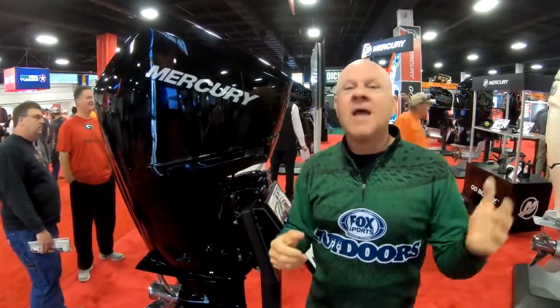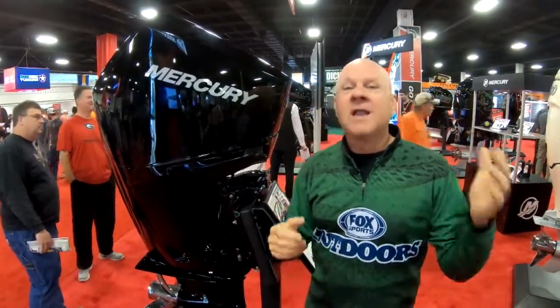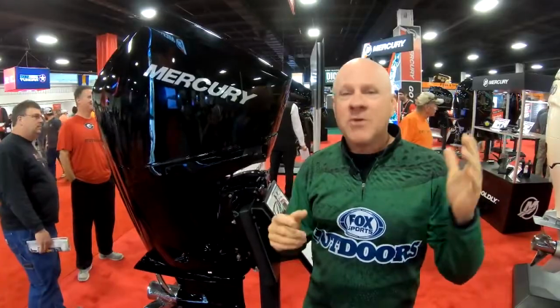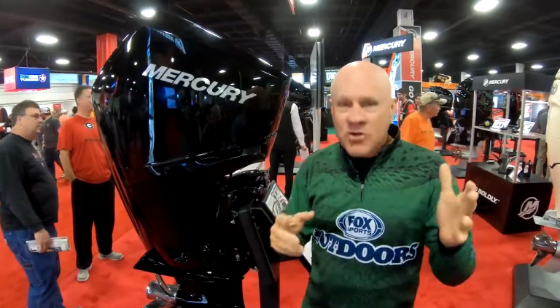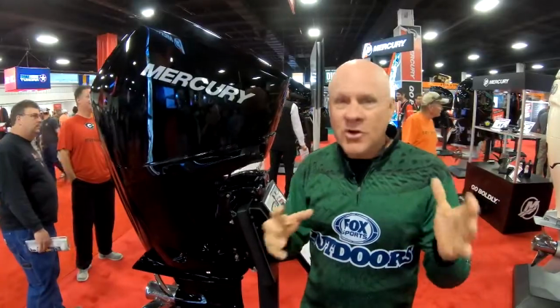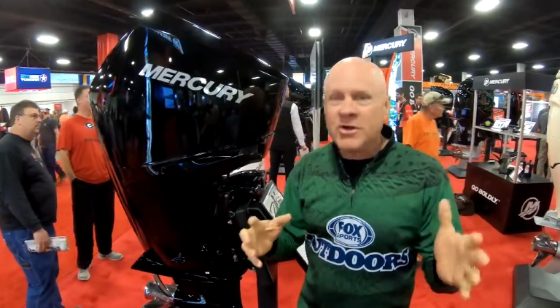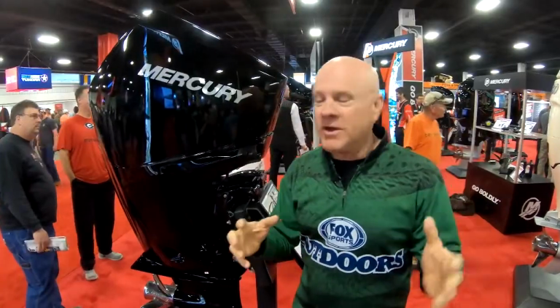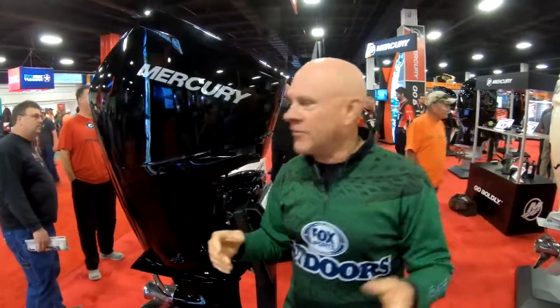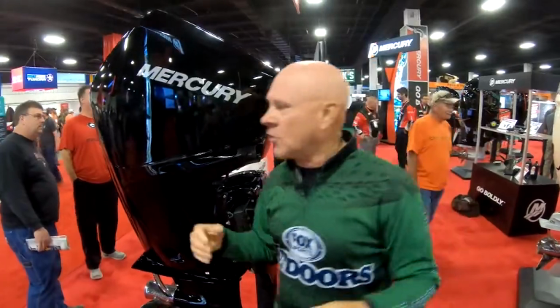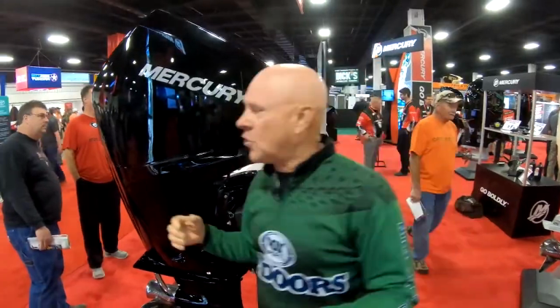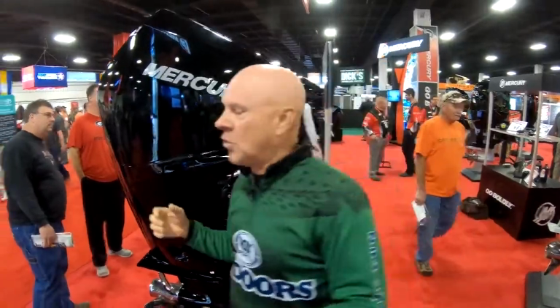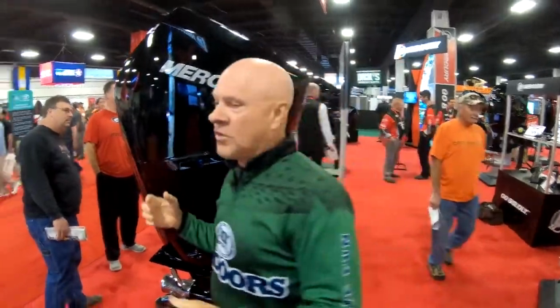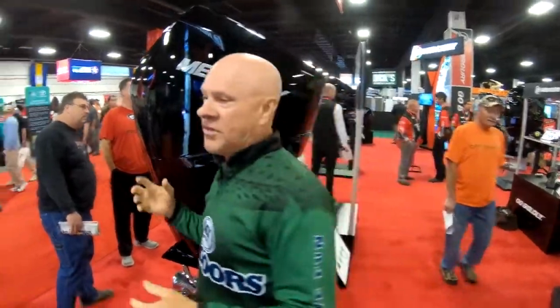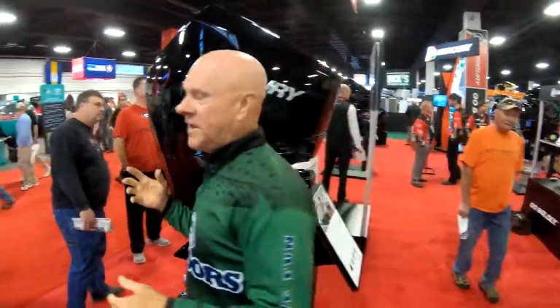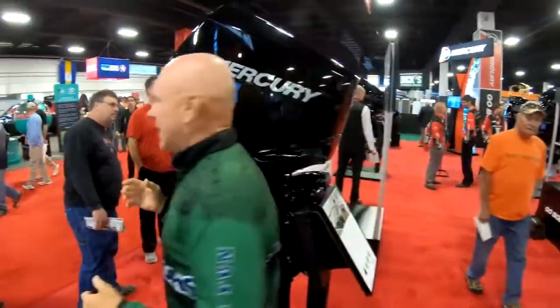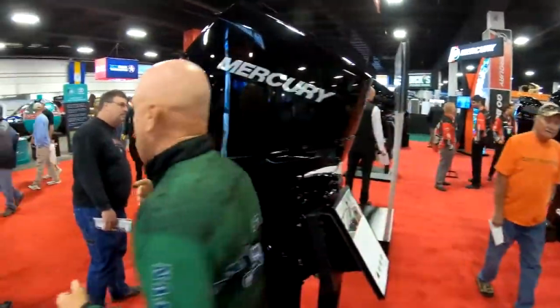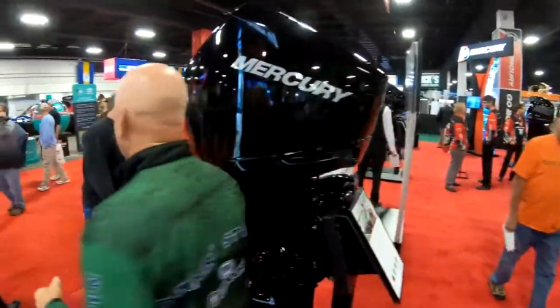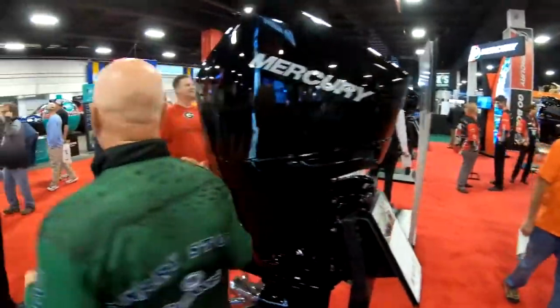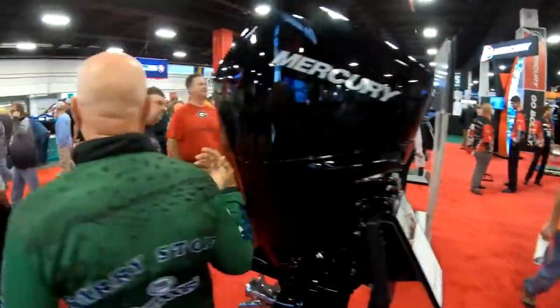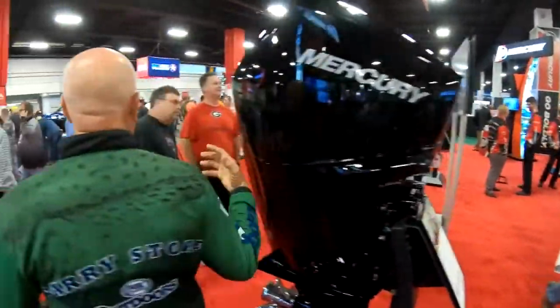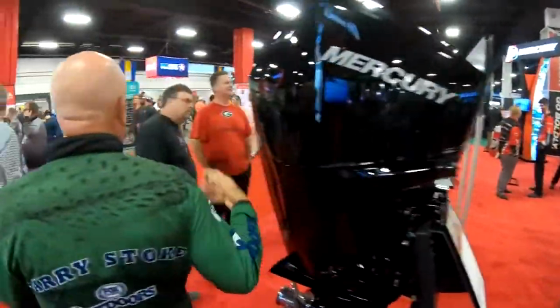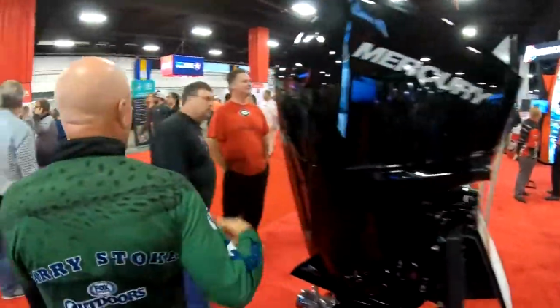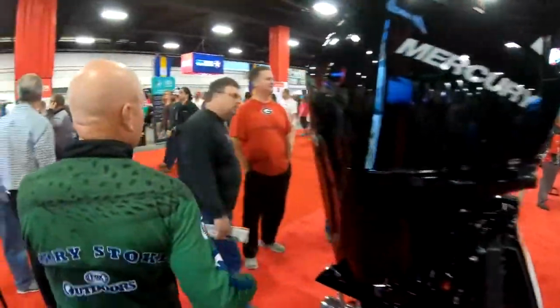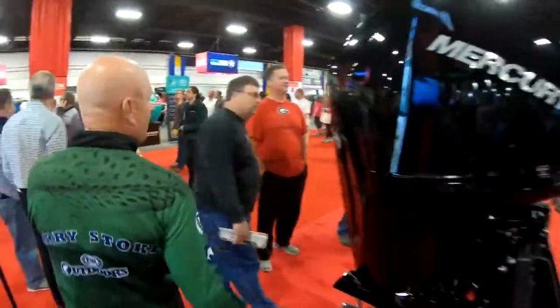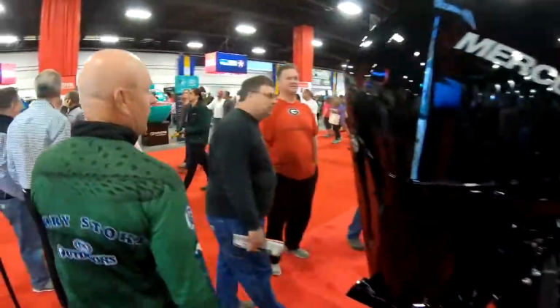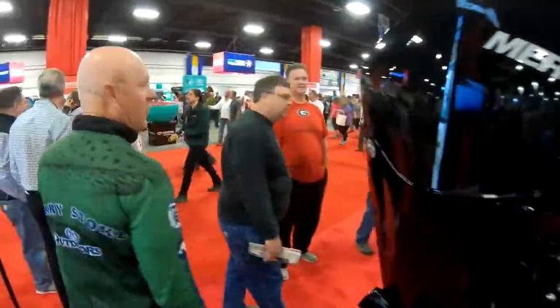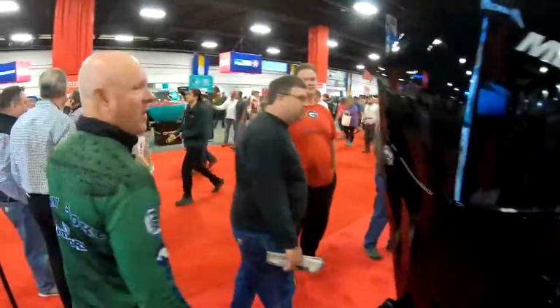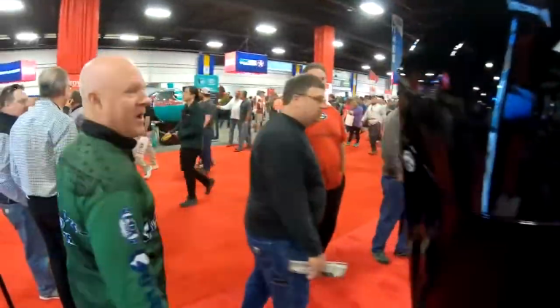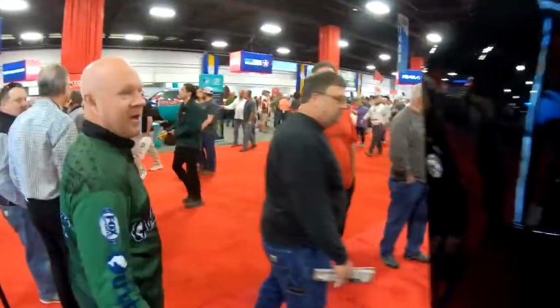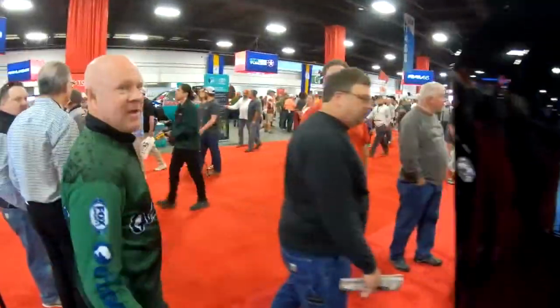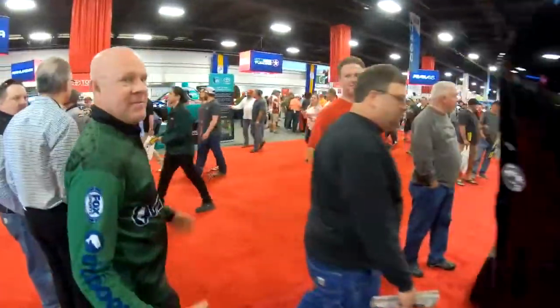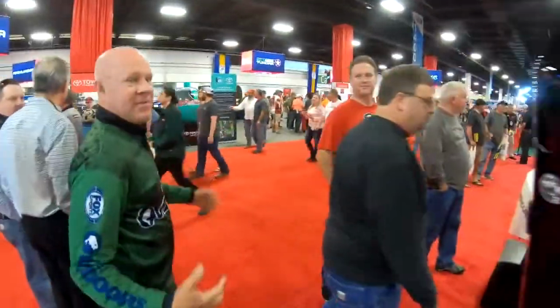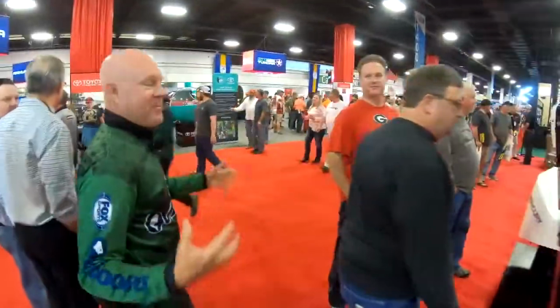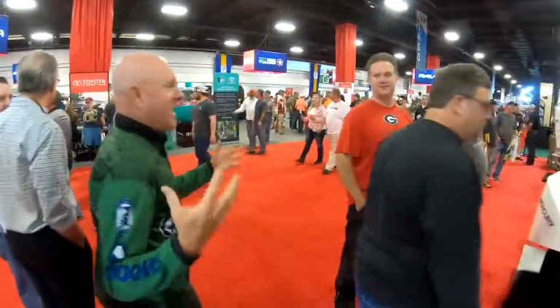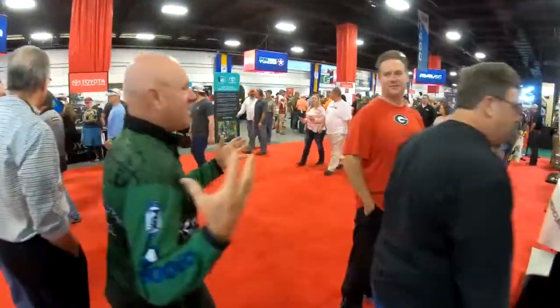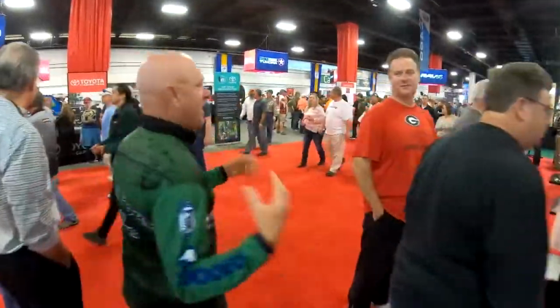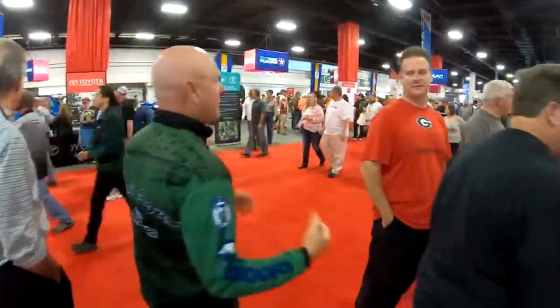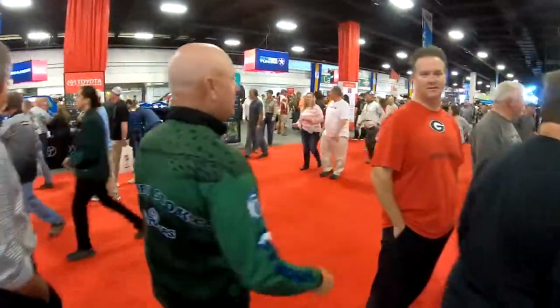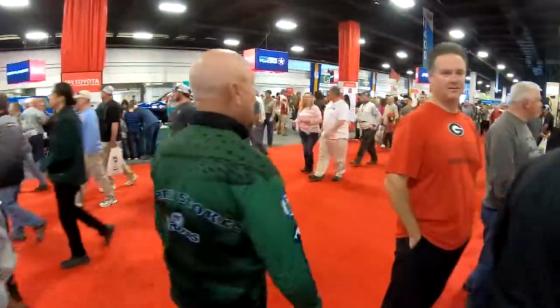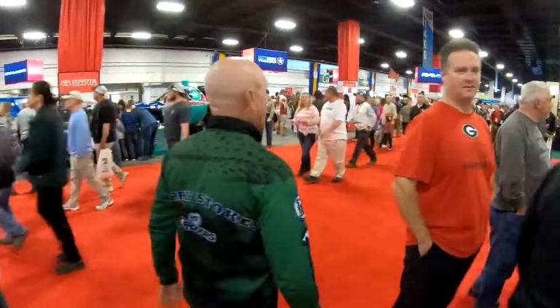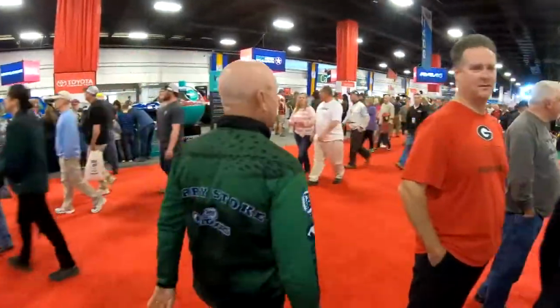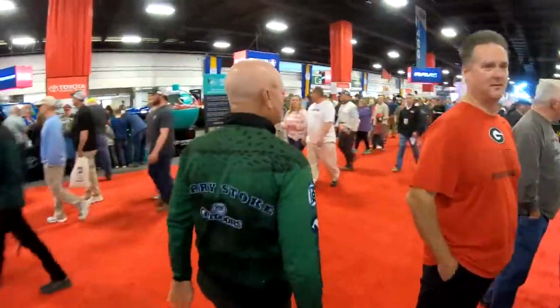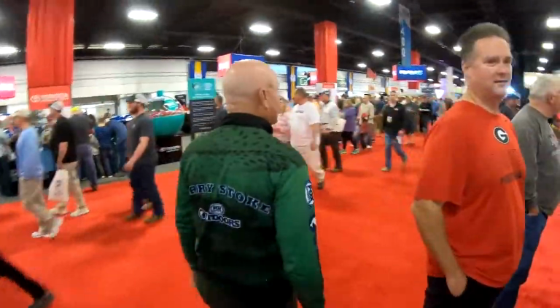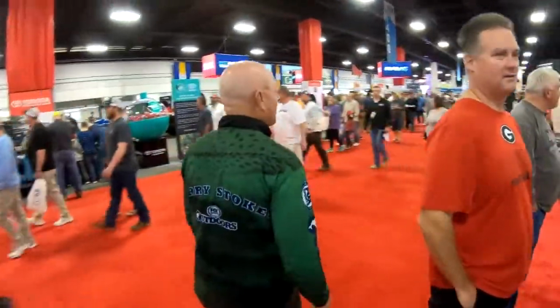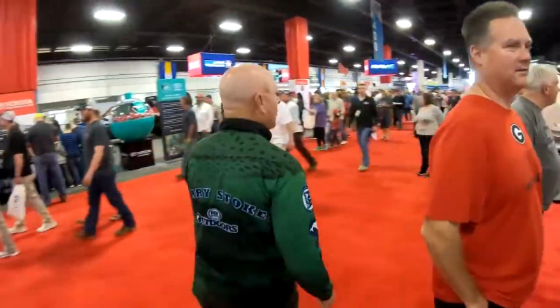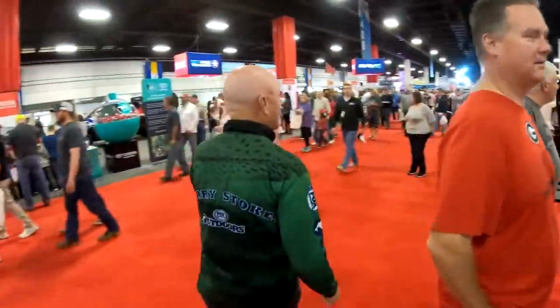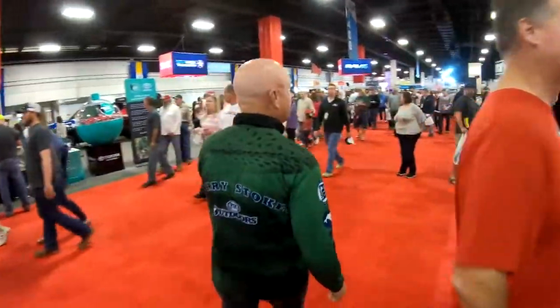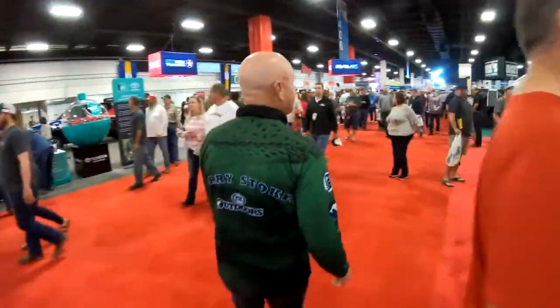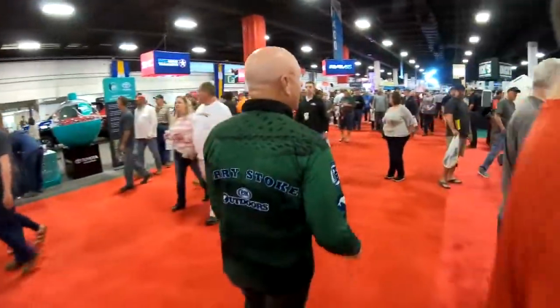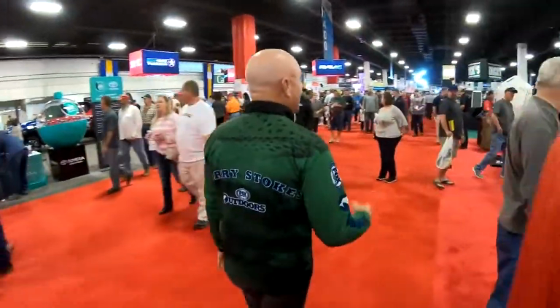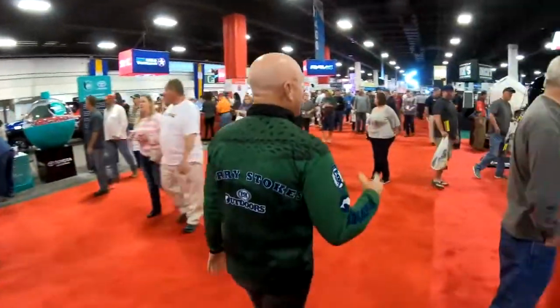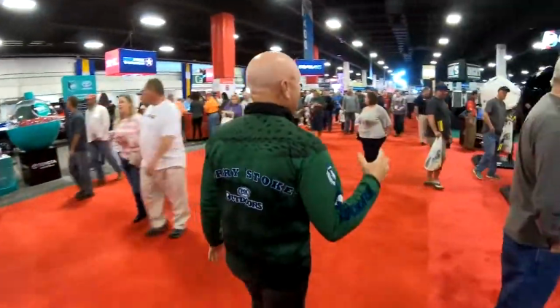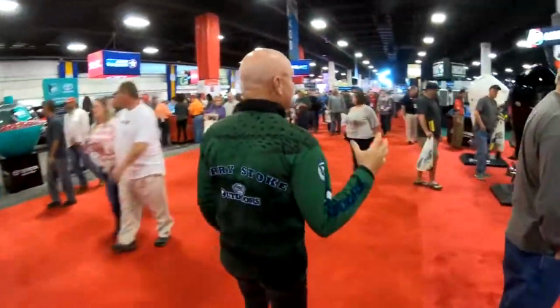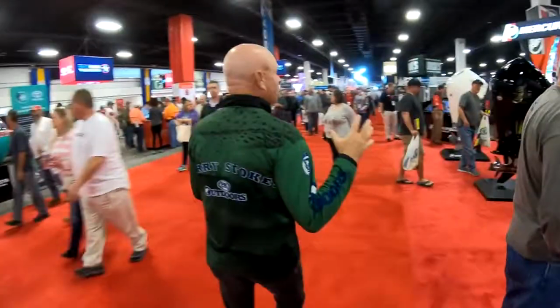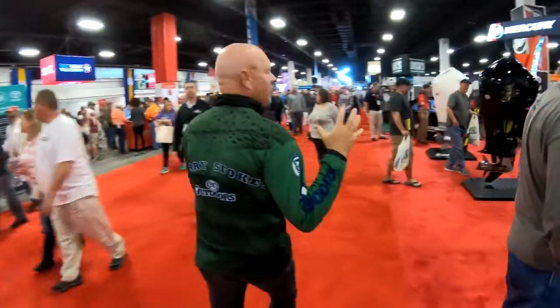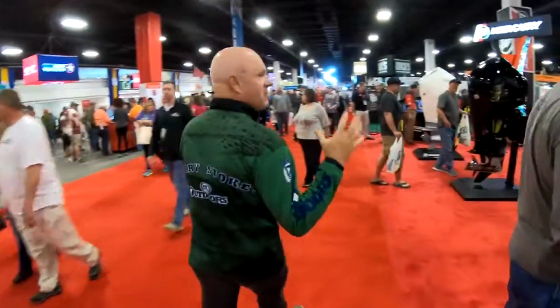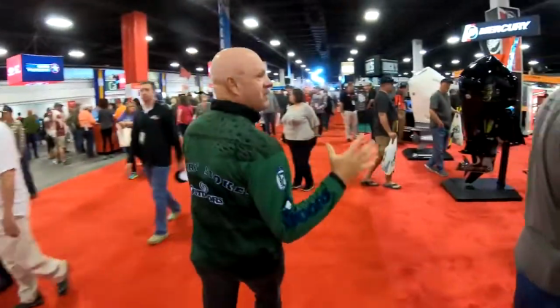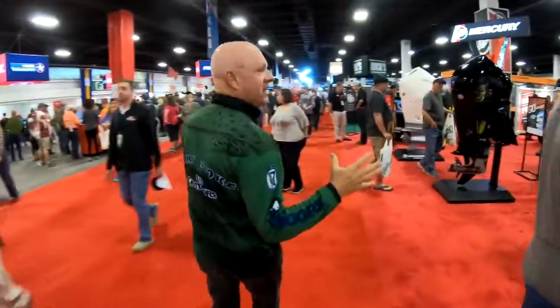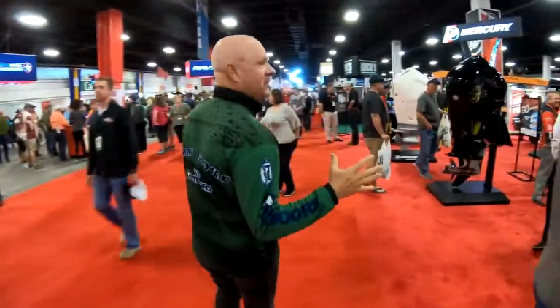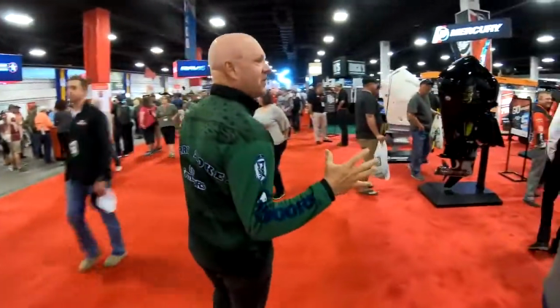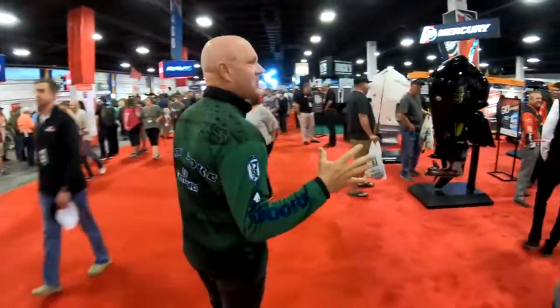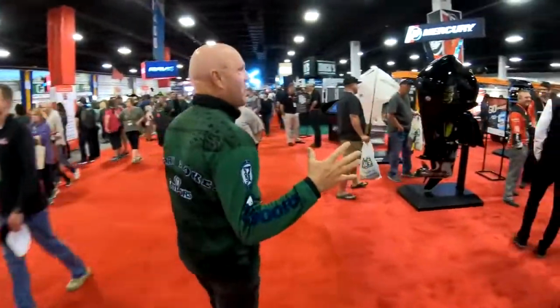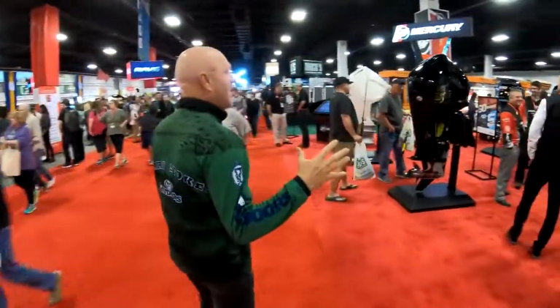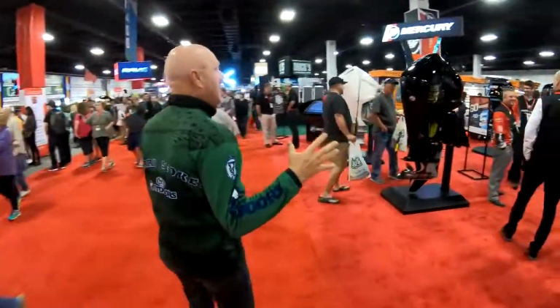Let me show you another cool thing. We're gonna walk through the crowd. Bassmaster Classic, of course, has tremendous crowds.